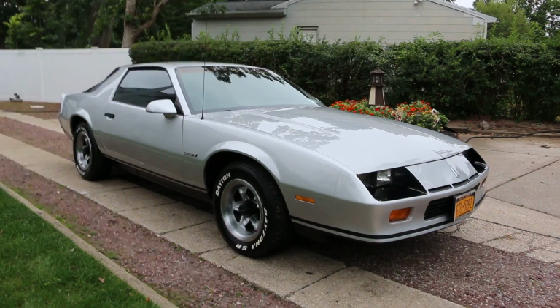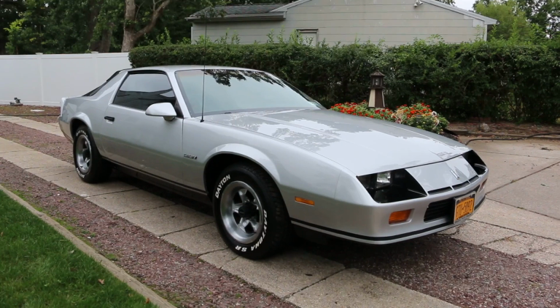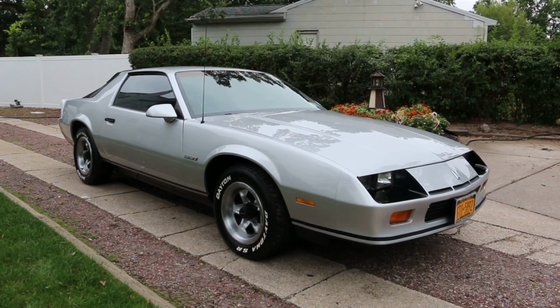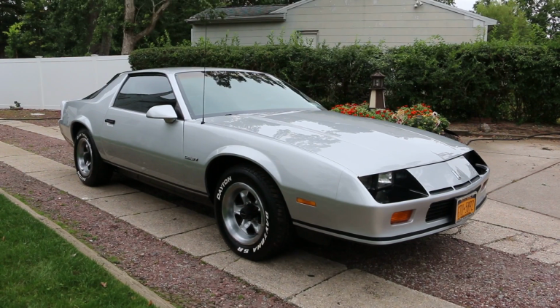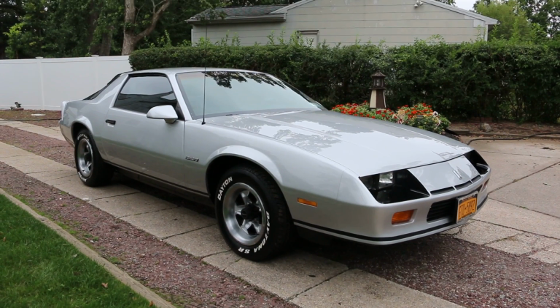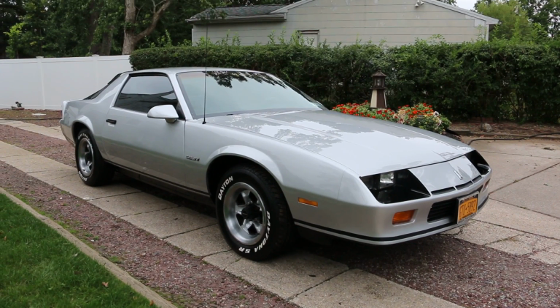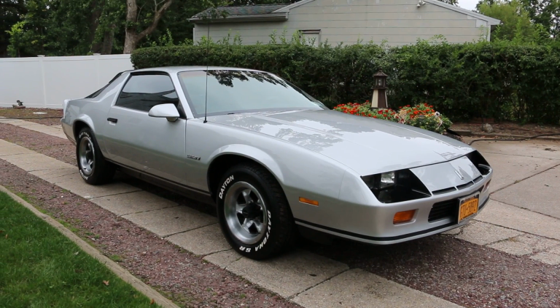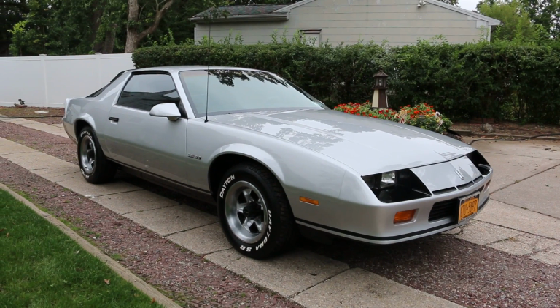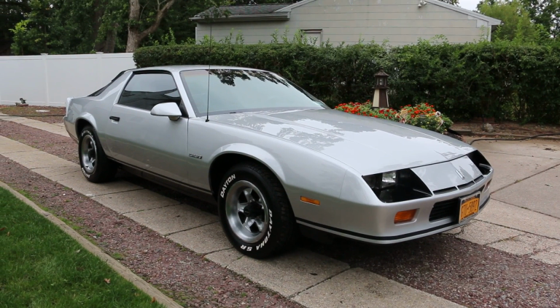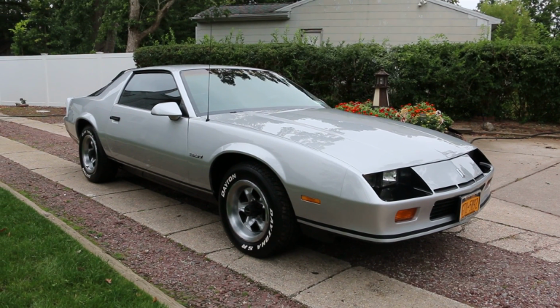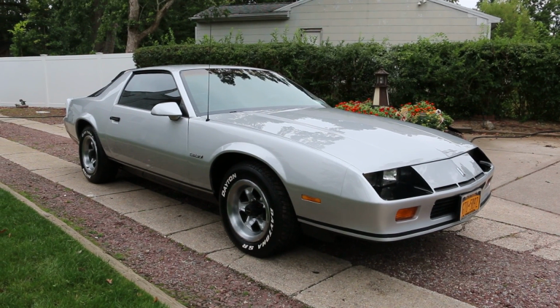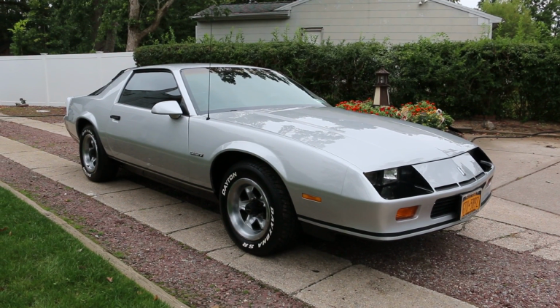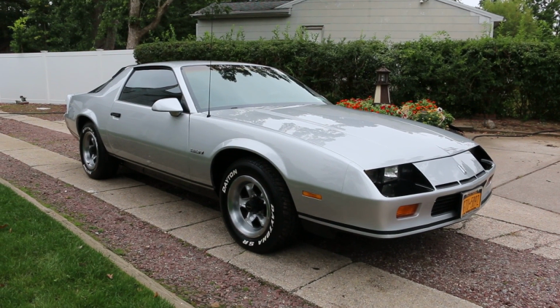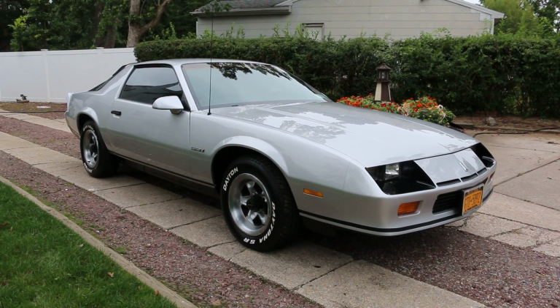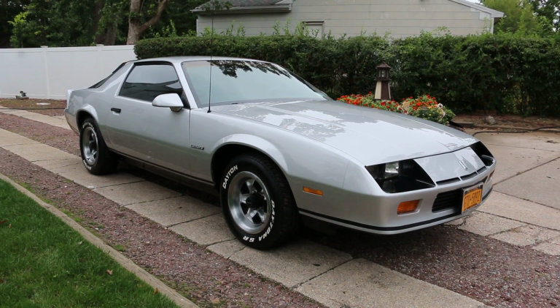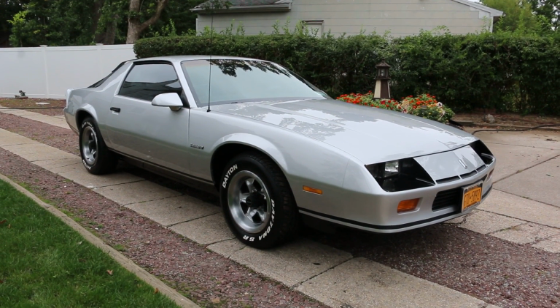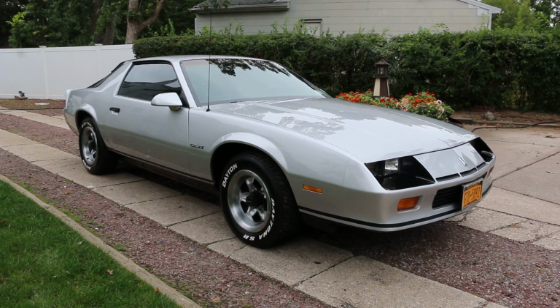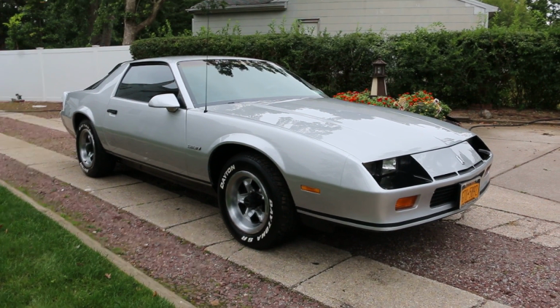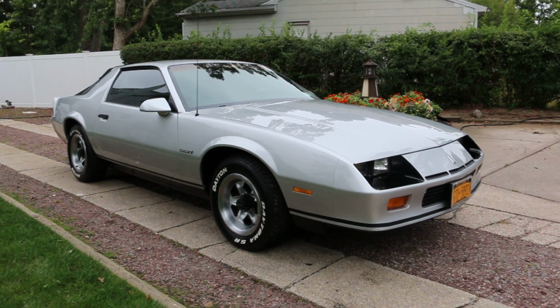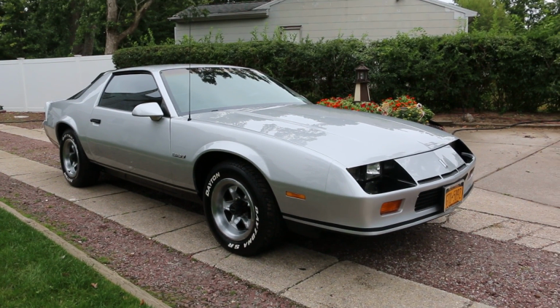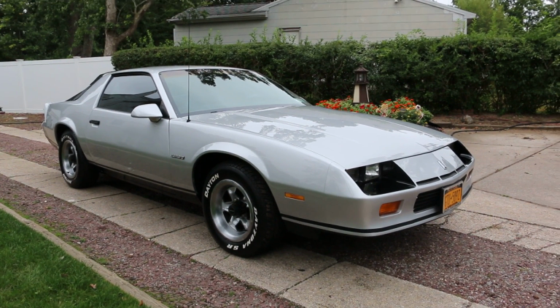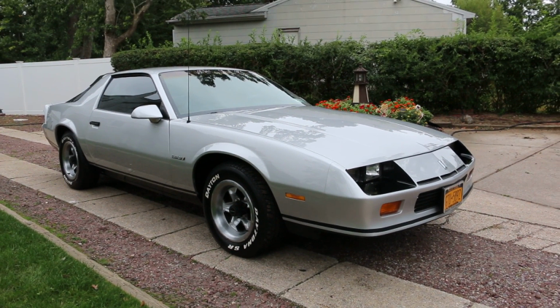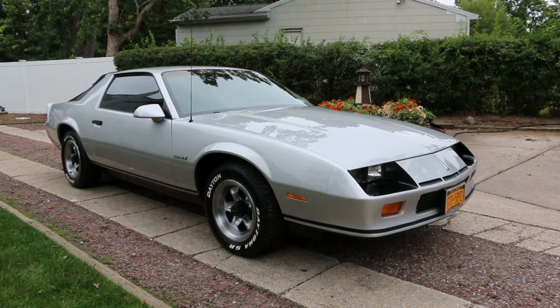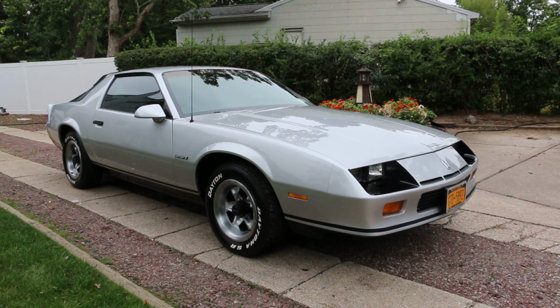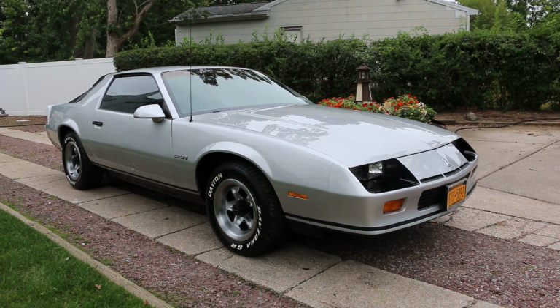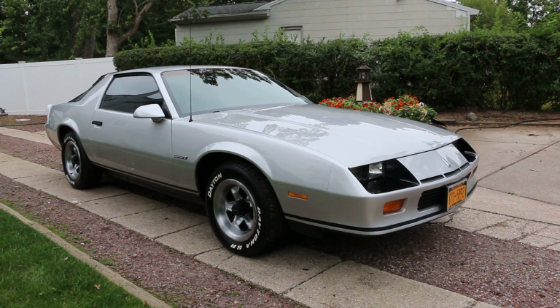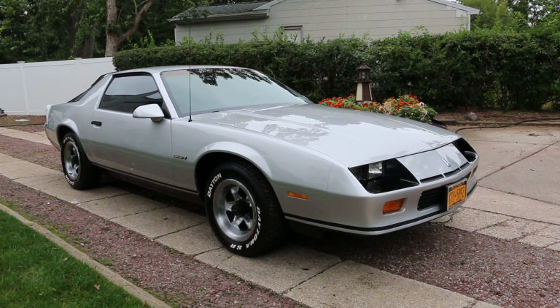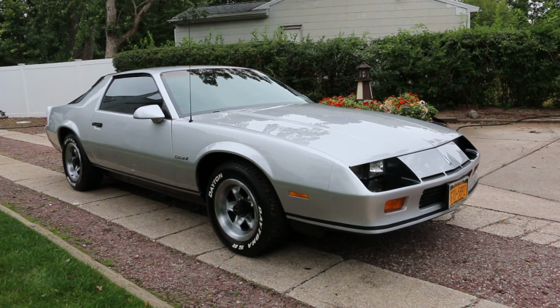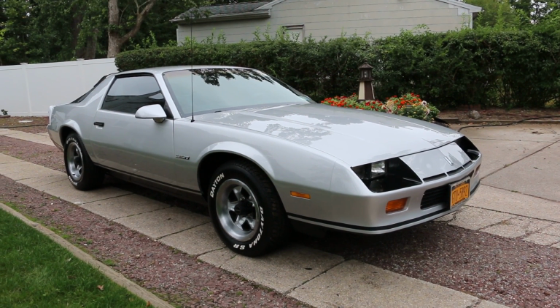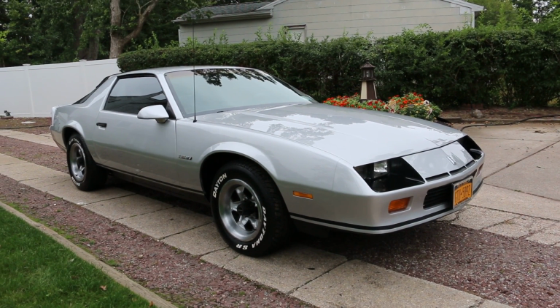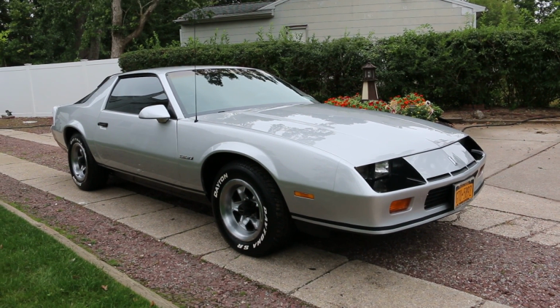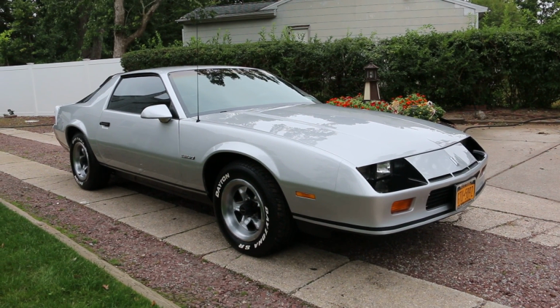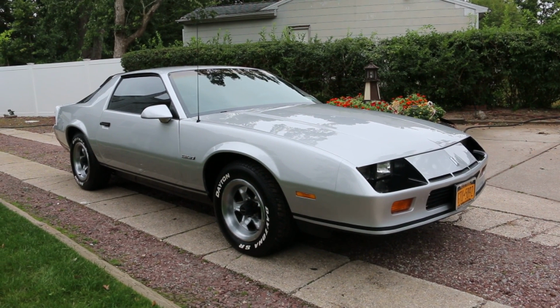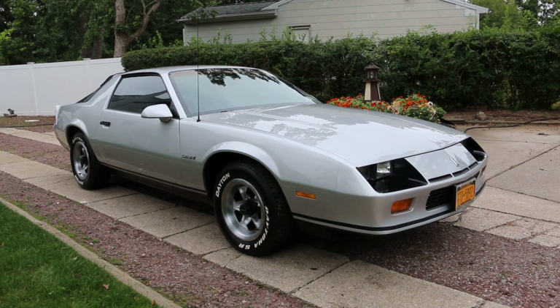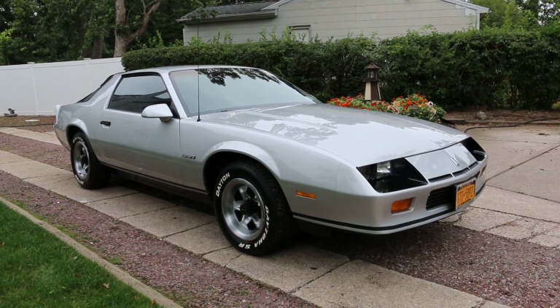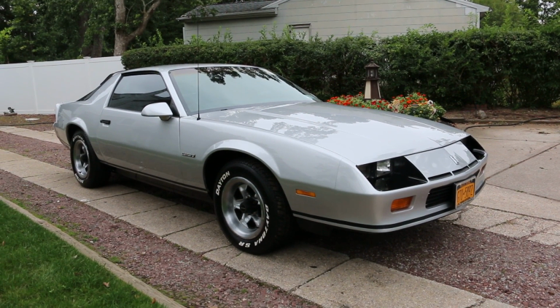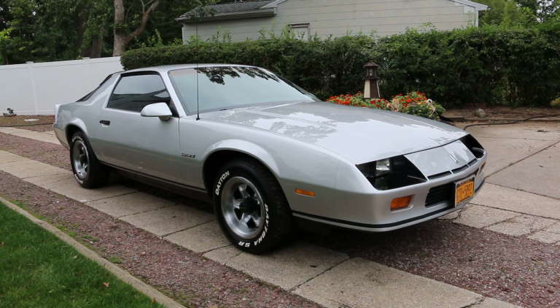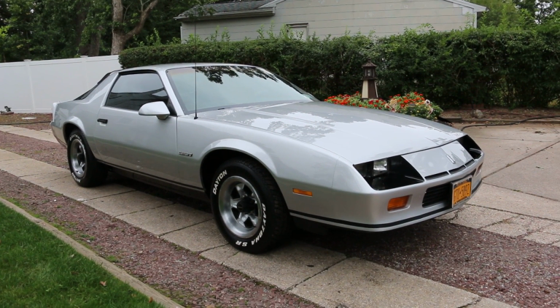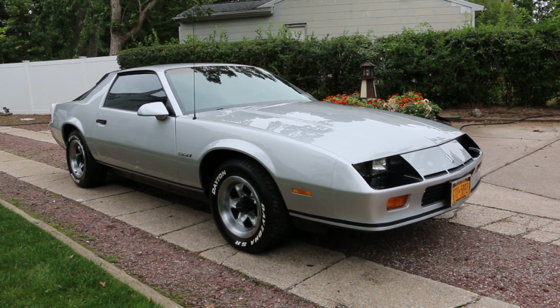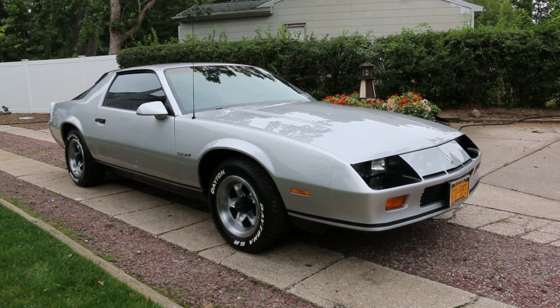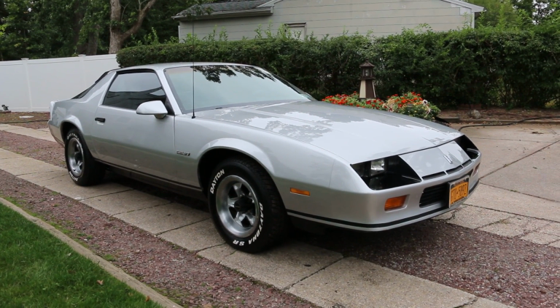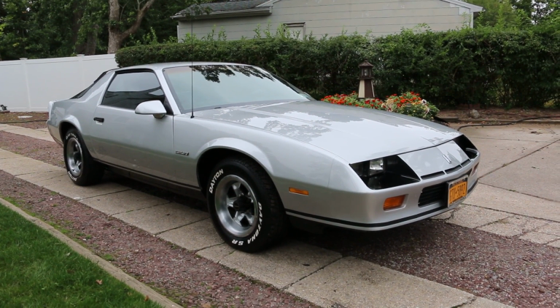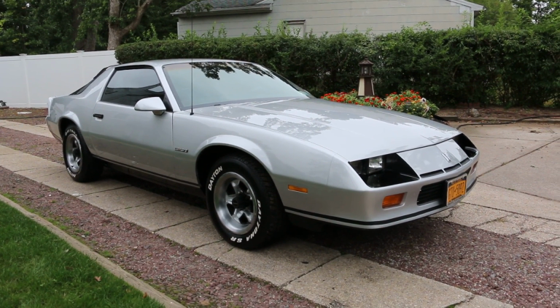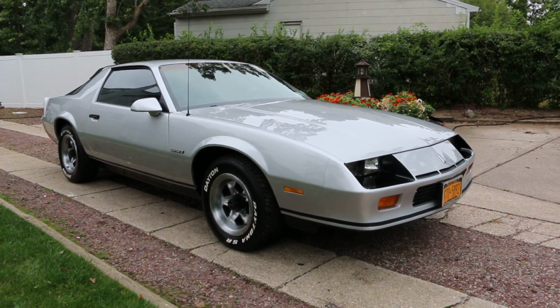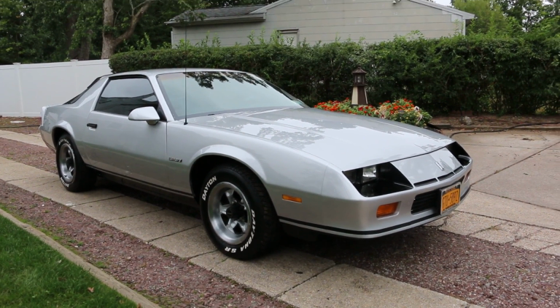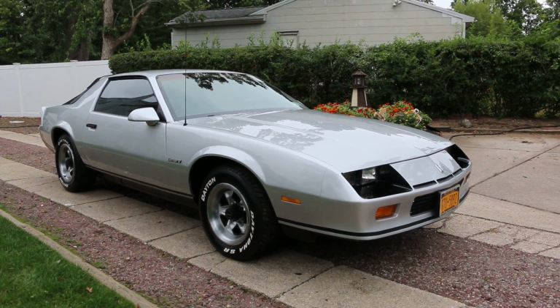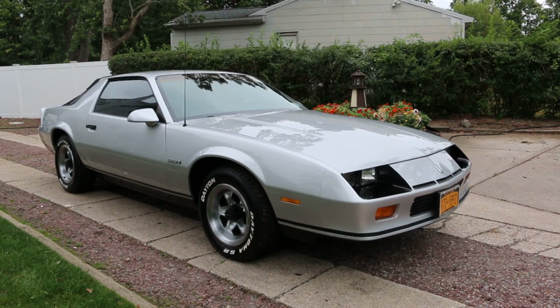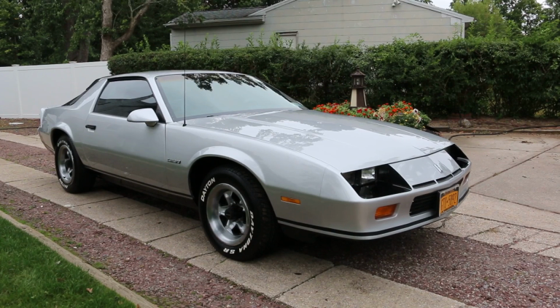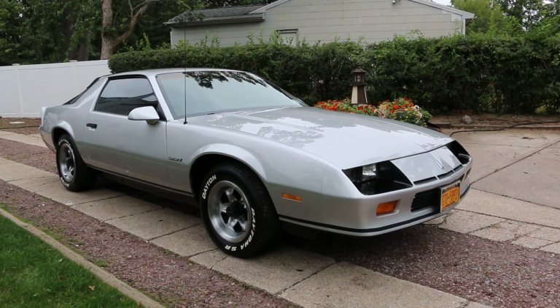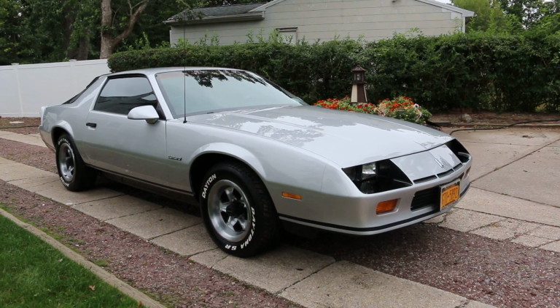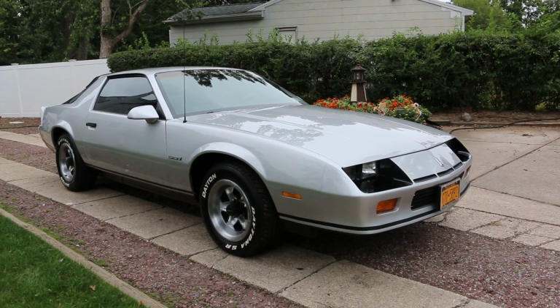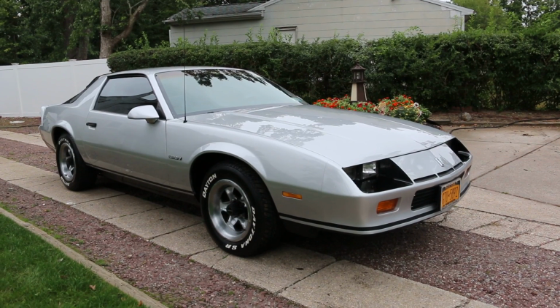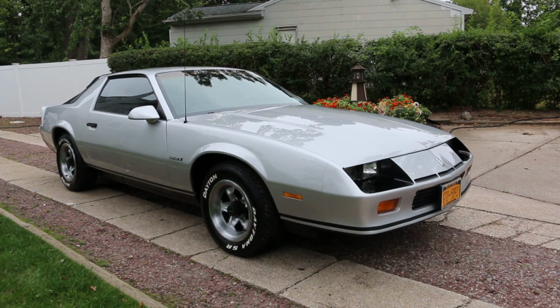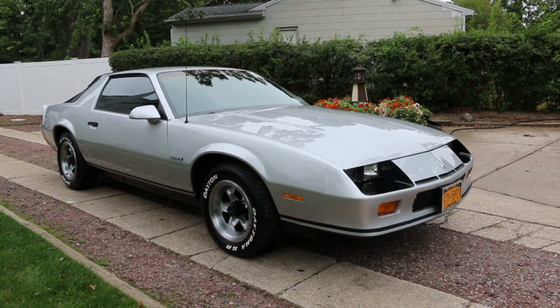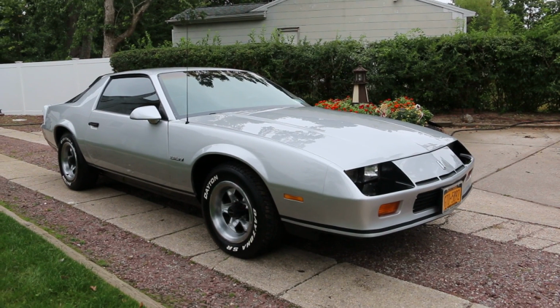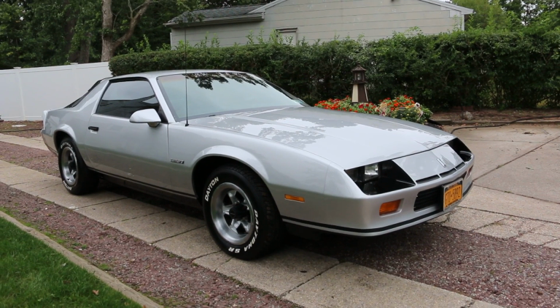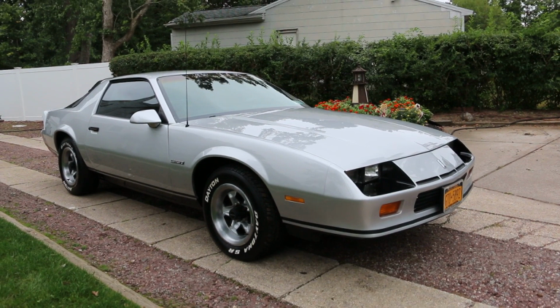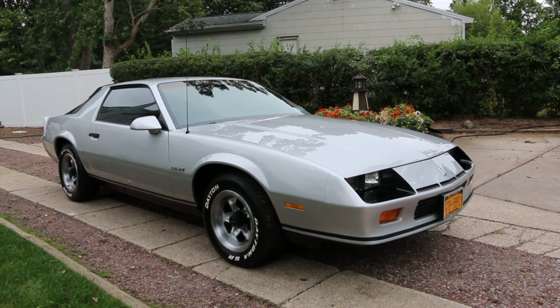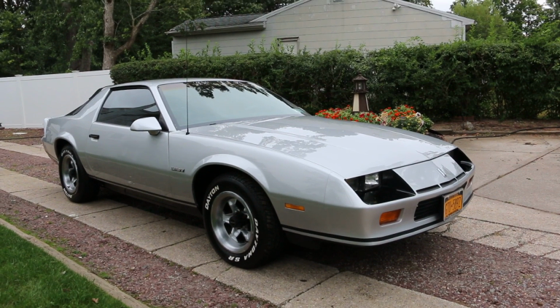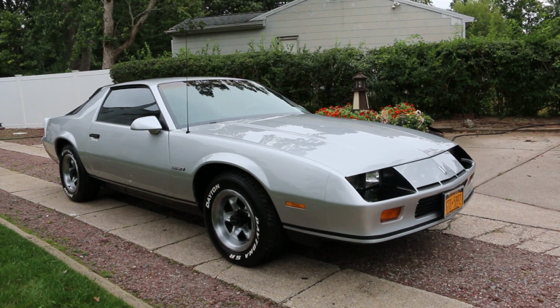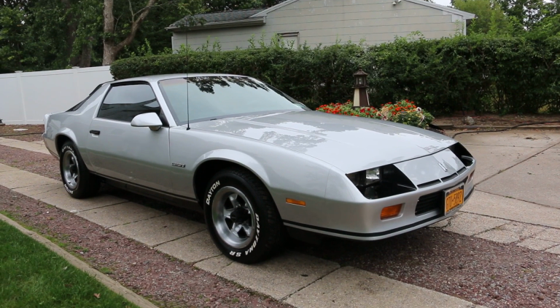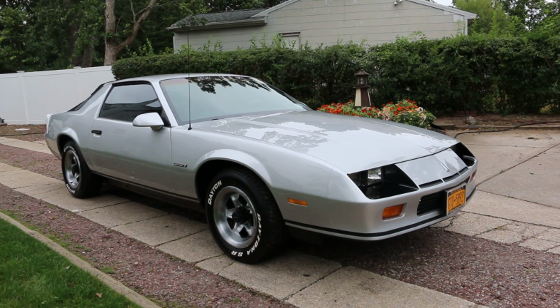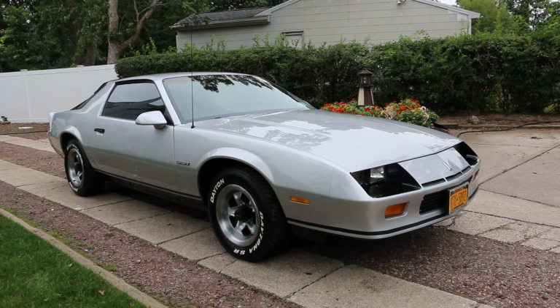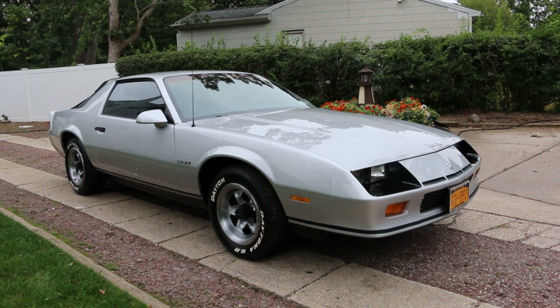Hey guys, thanks for joining us today. Mike here at Weeby Autos. Today we have a really cool car, a 1986 Camaro. It's a V6 automatic.